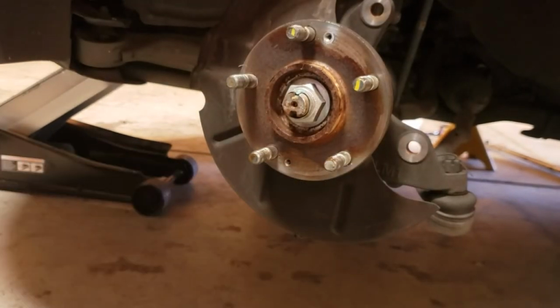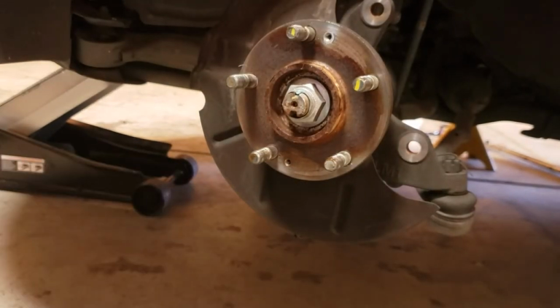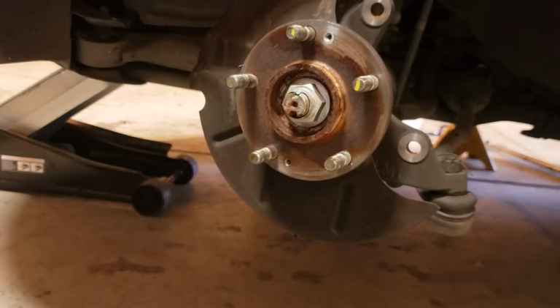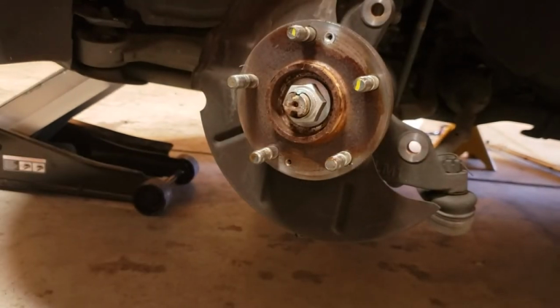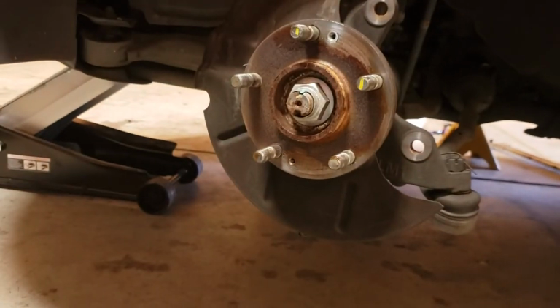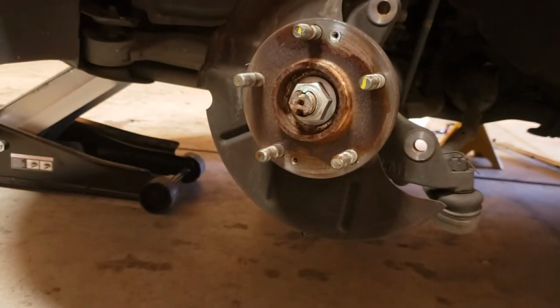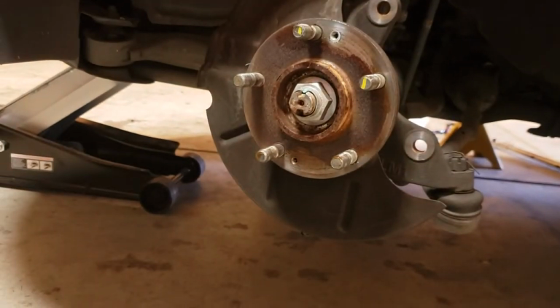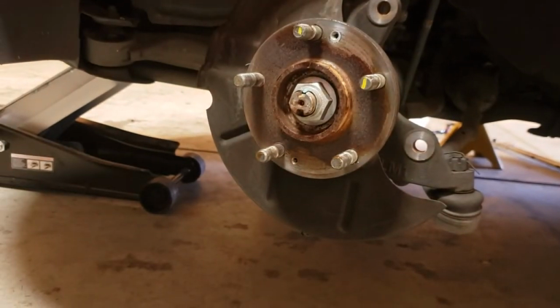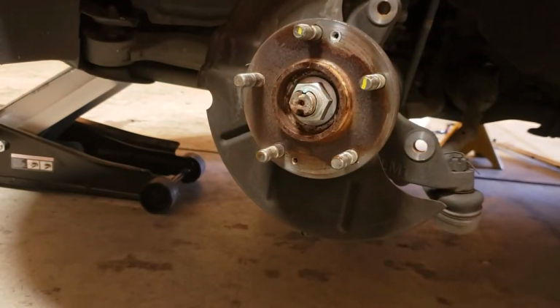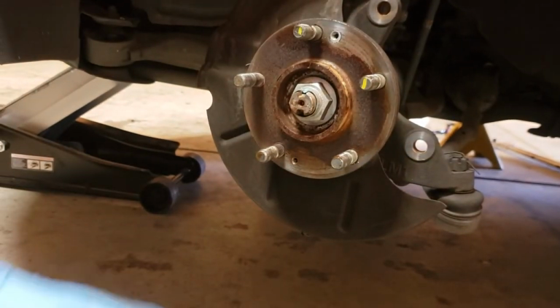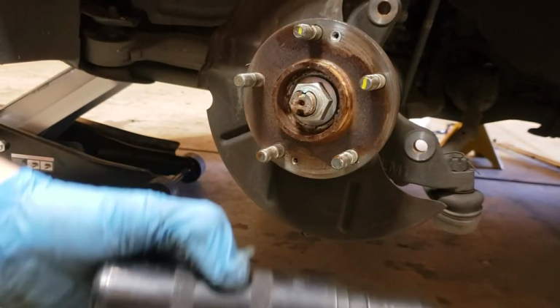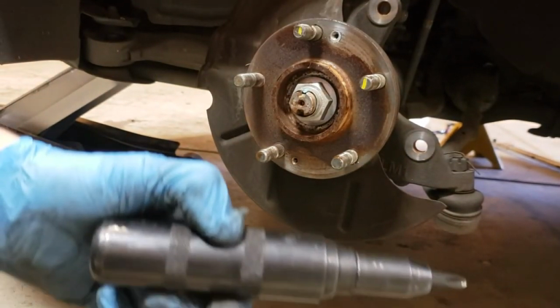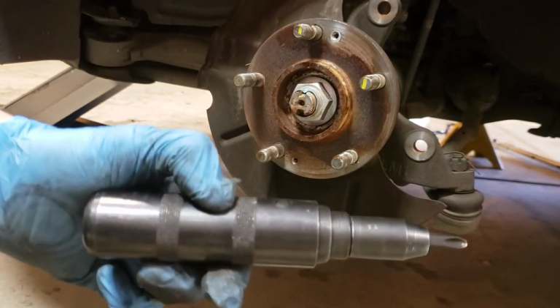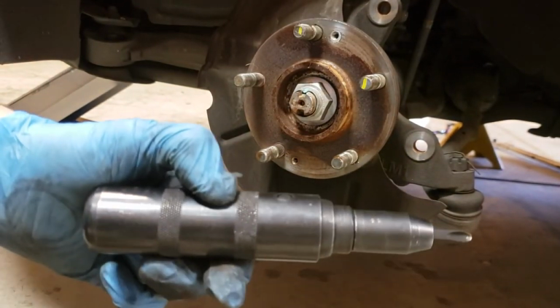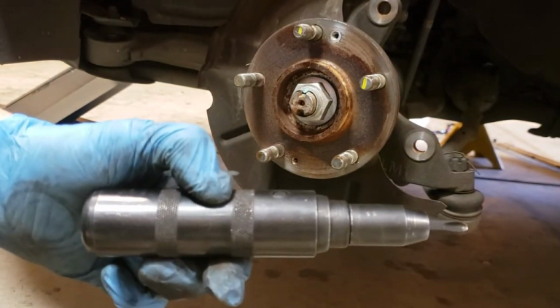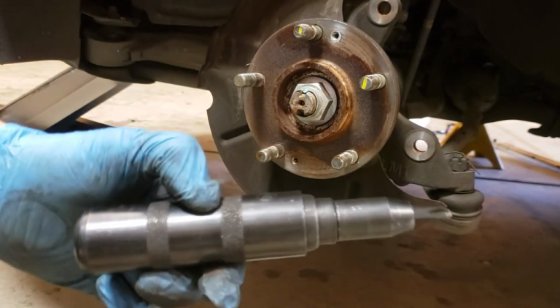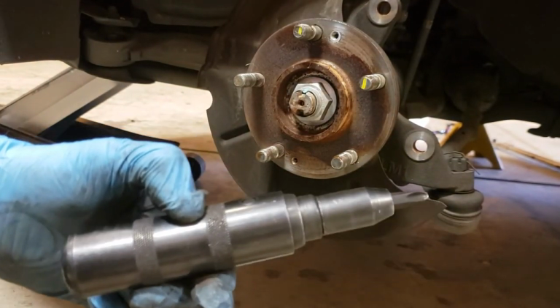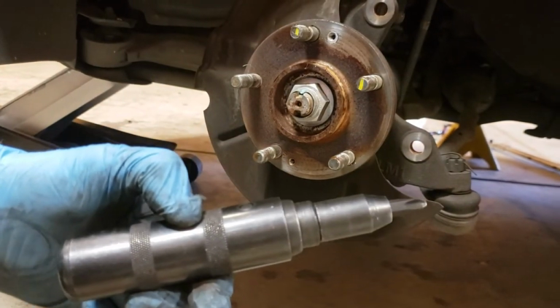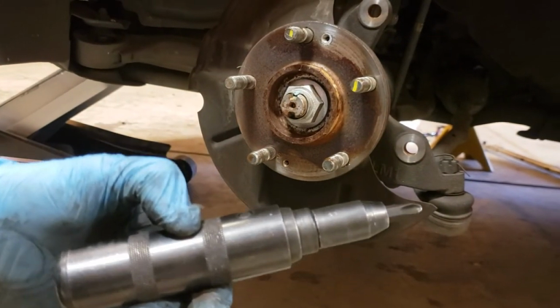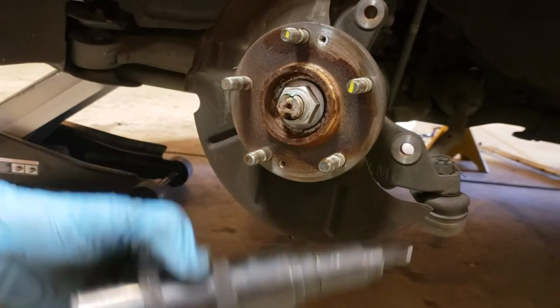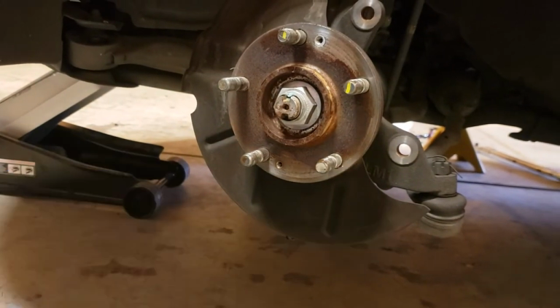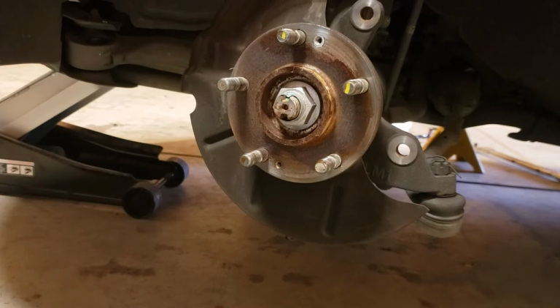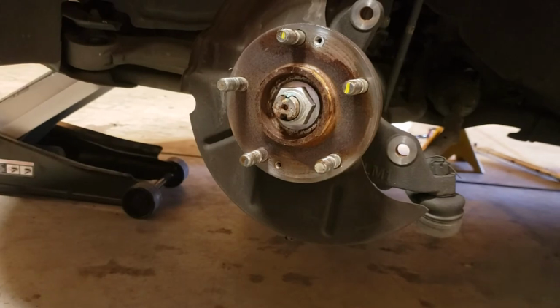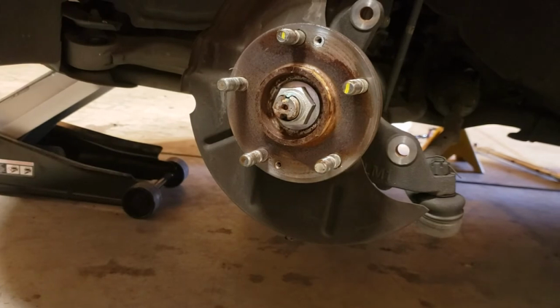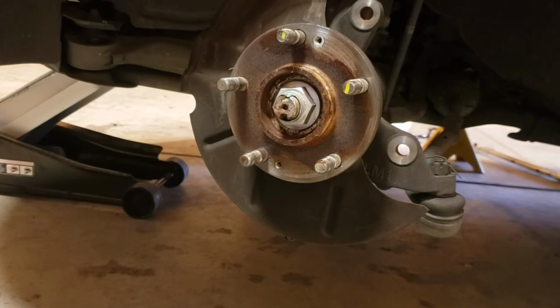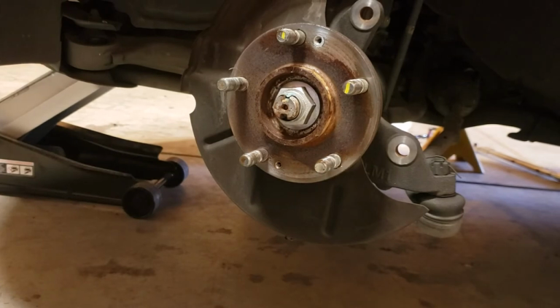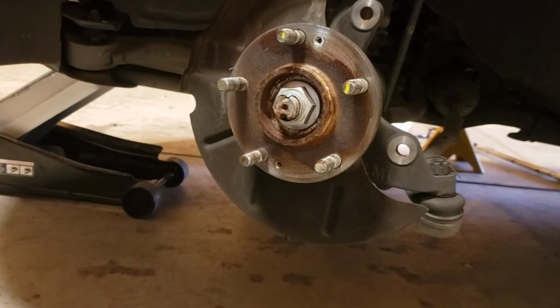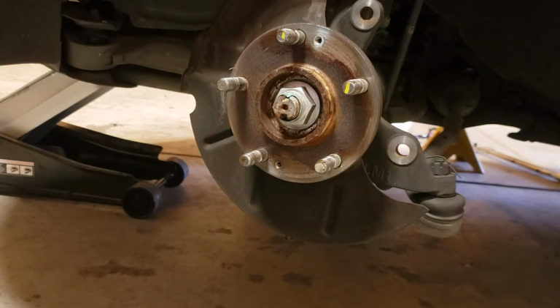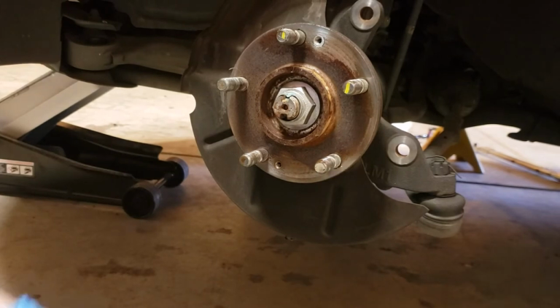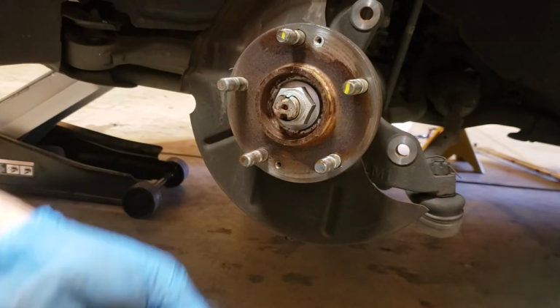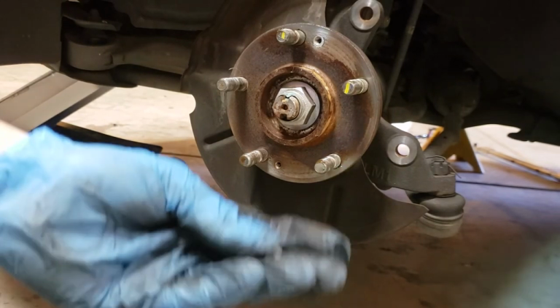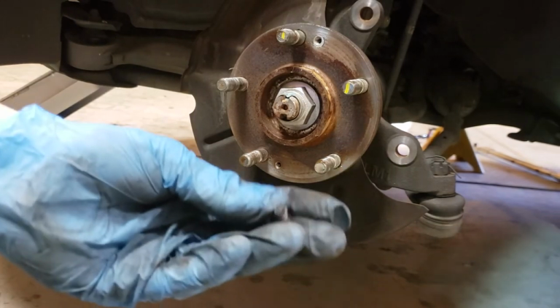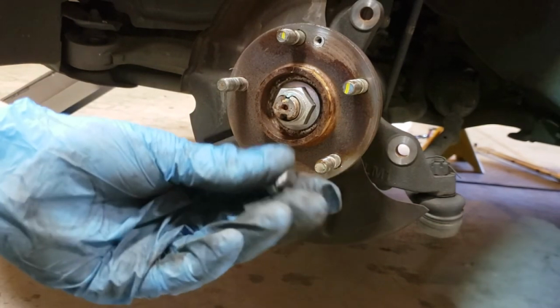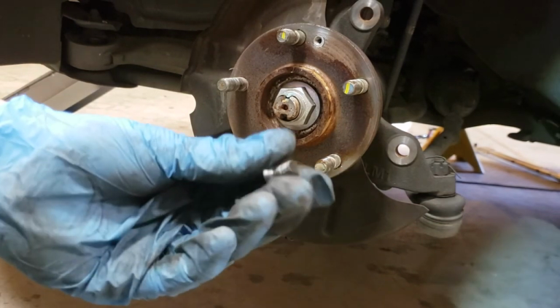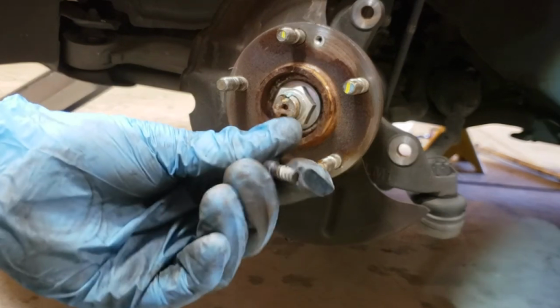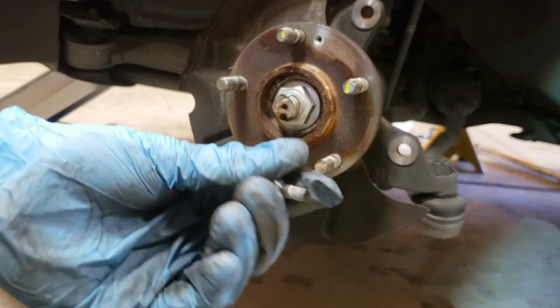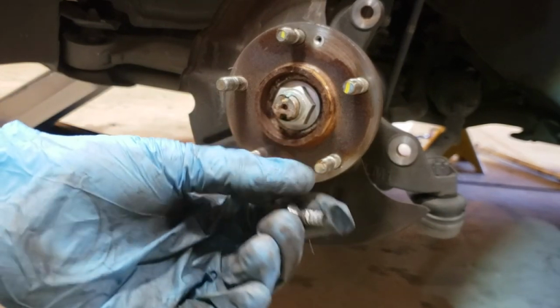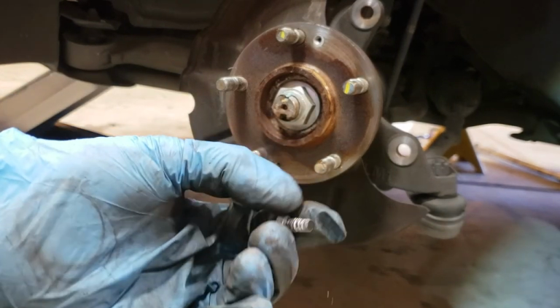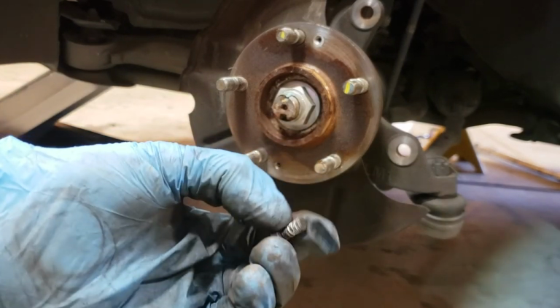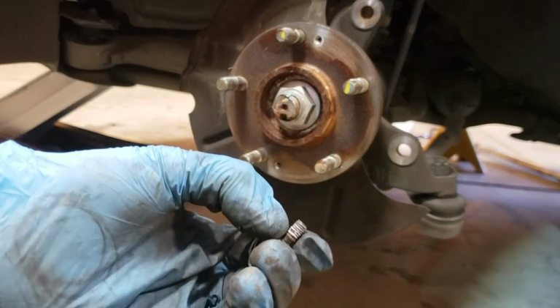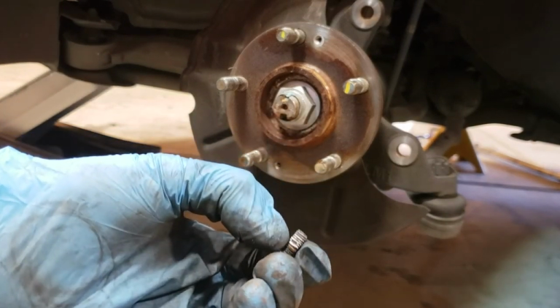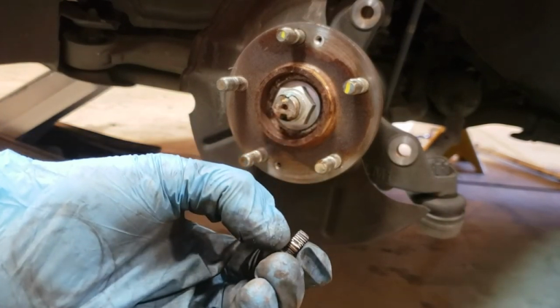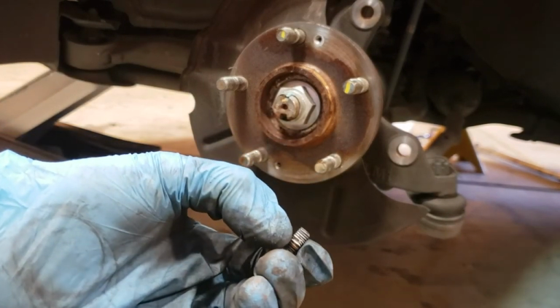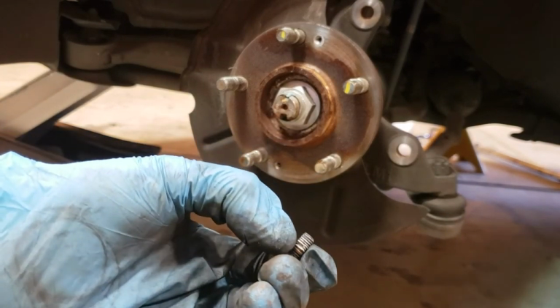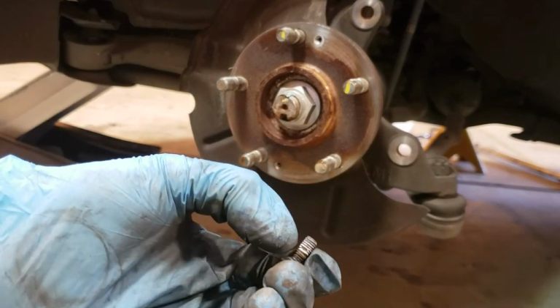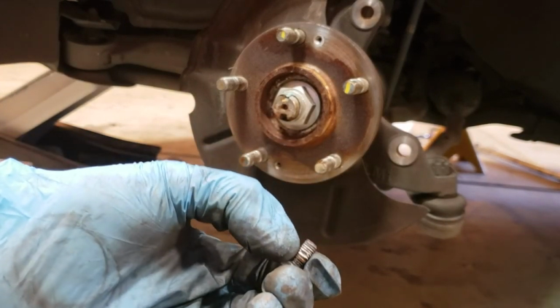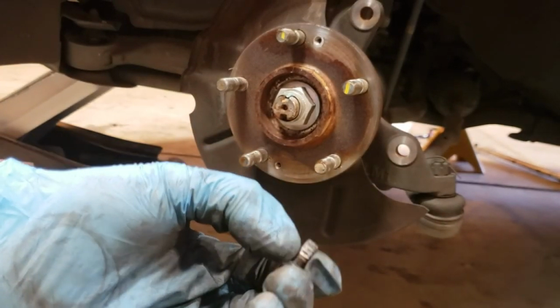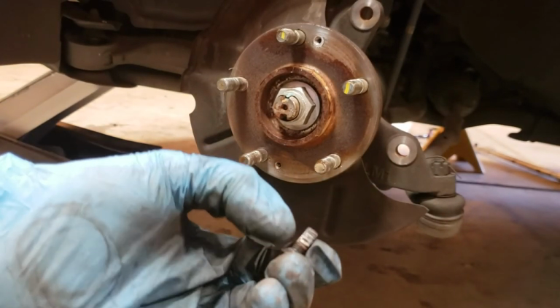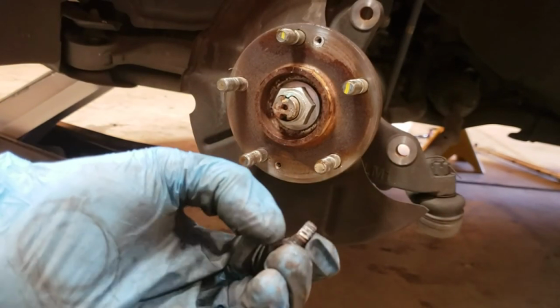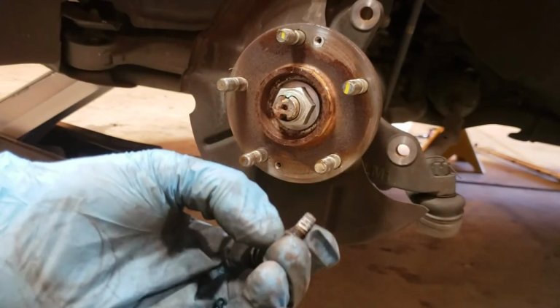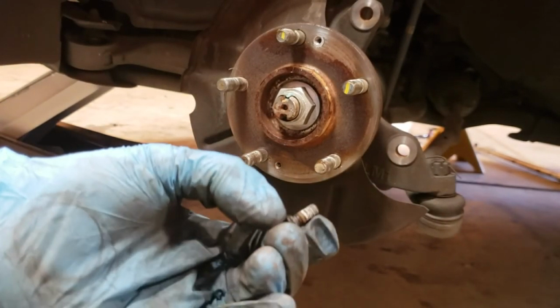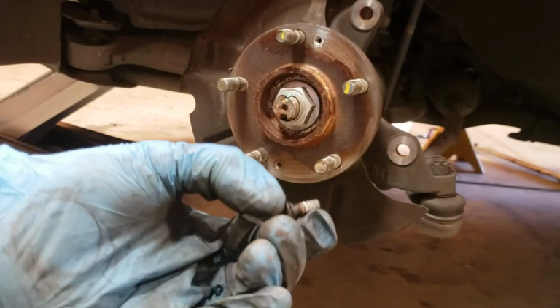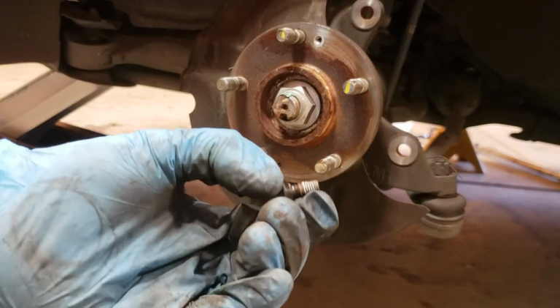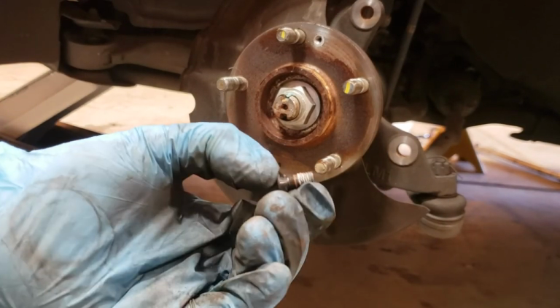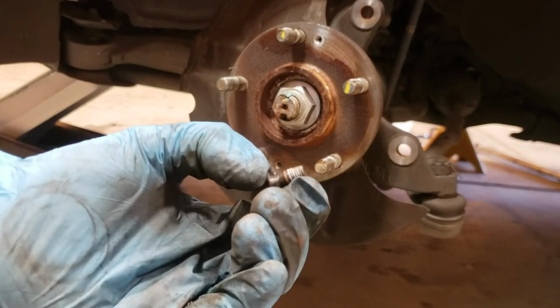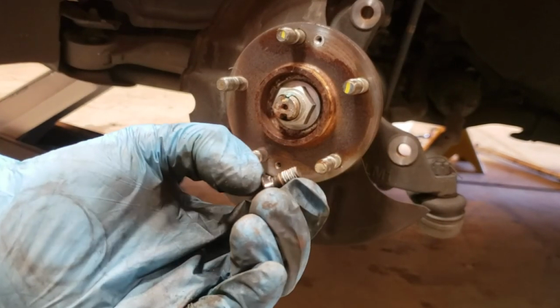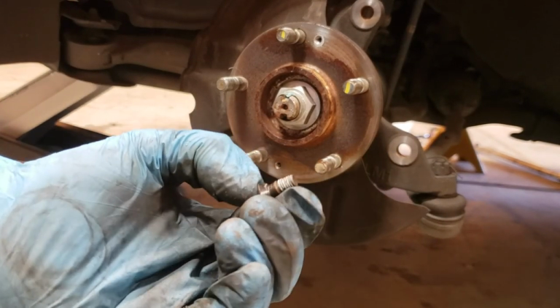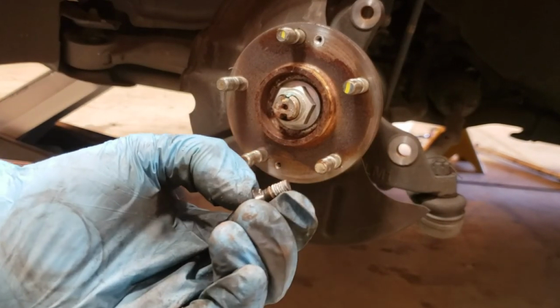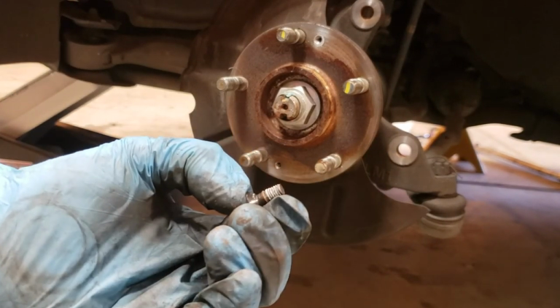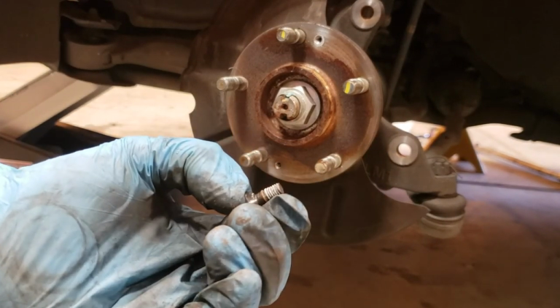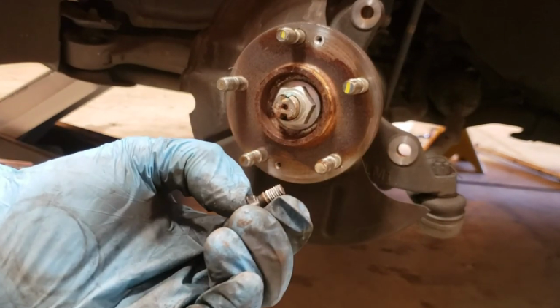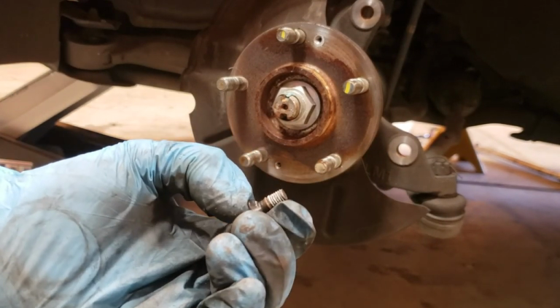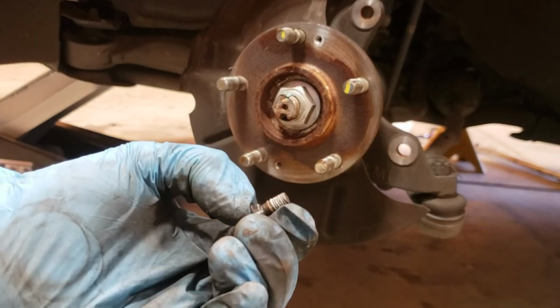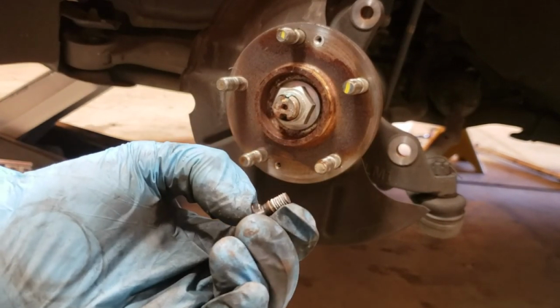When you reinstall this, you don't need to tighten it using the tool — you just hand-tighten it. I like to put a little bit of anti-seize on there so that way it's easier next time to take out.